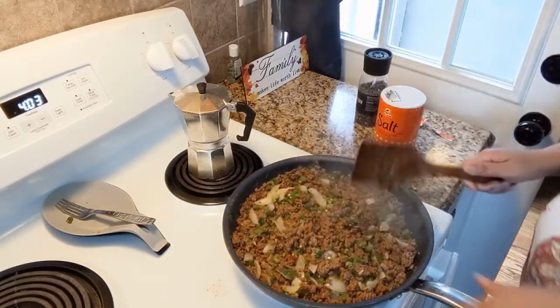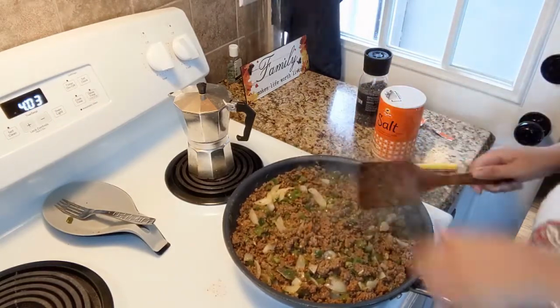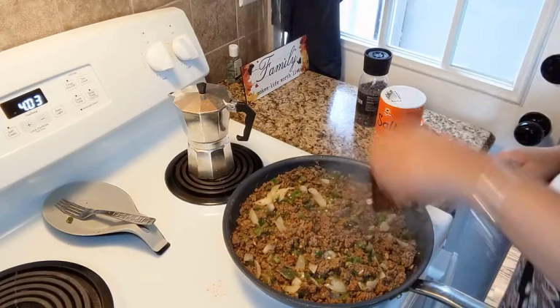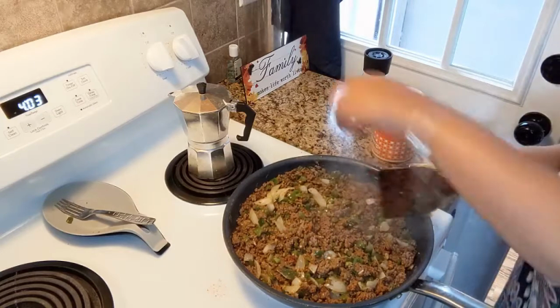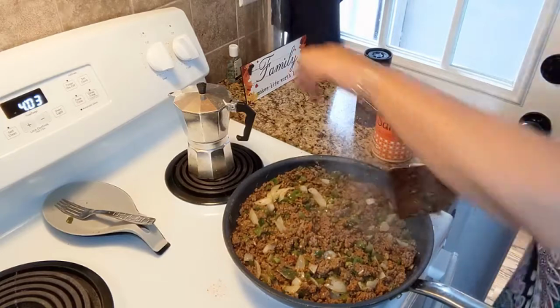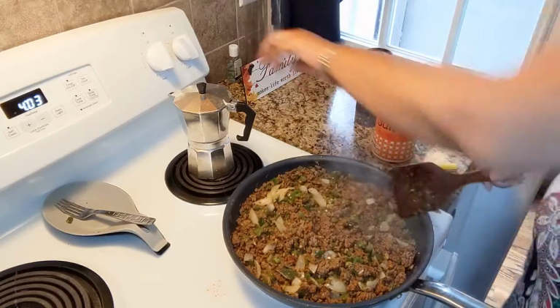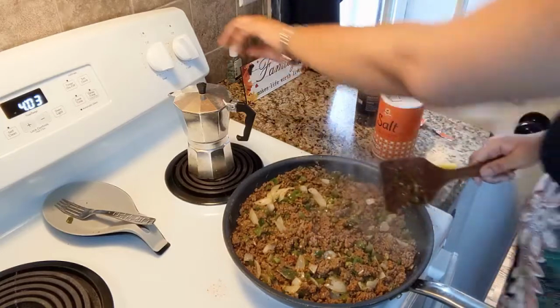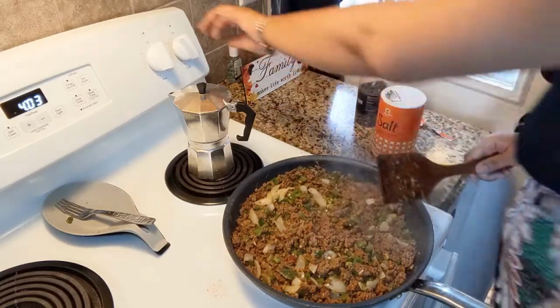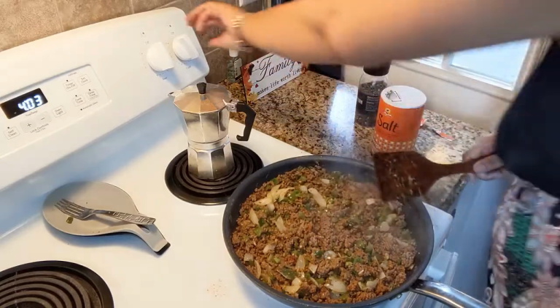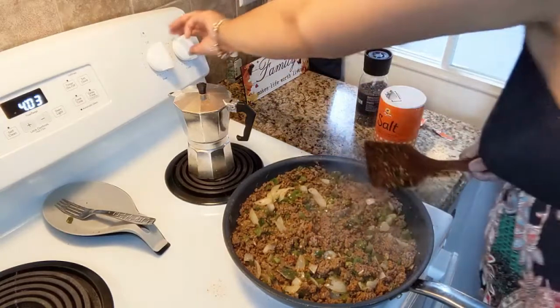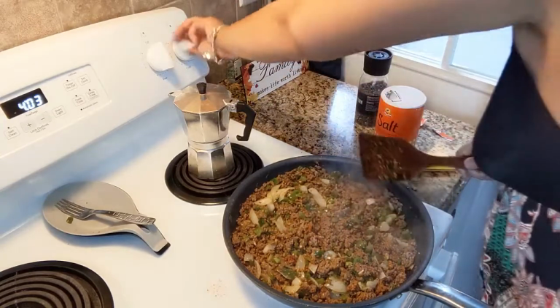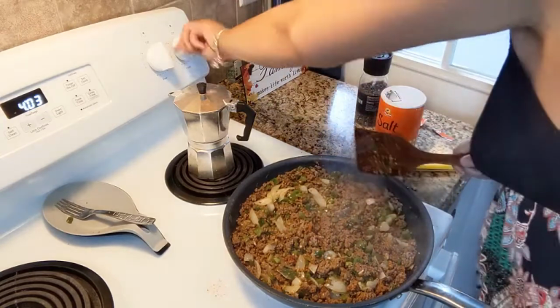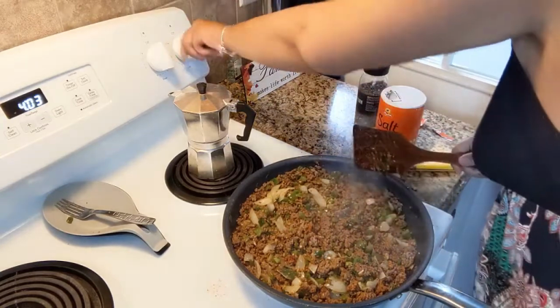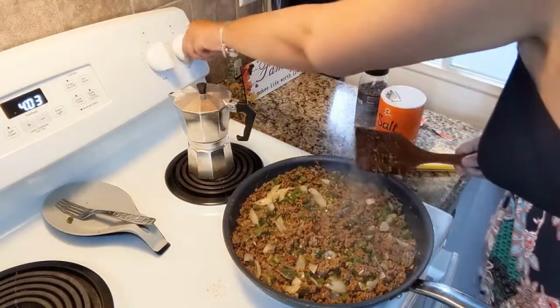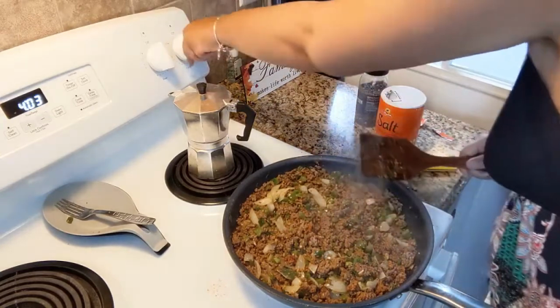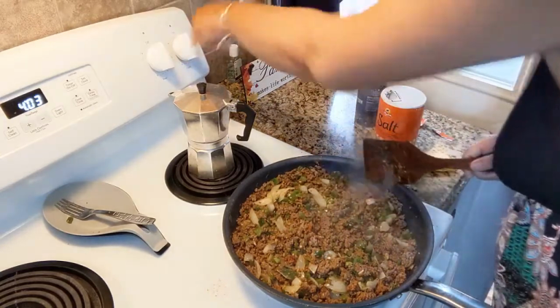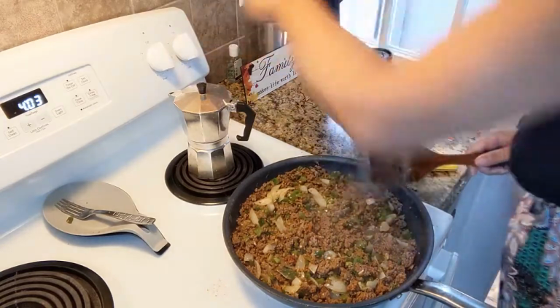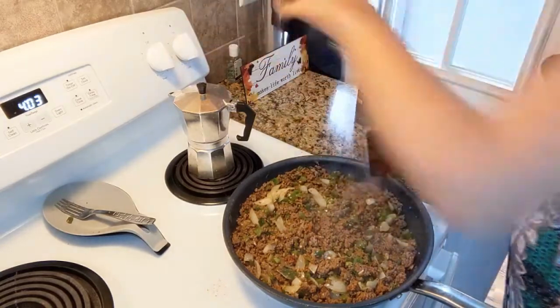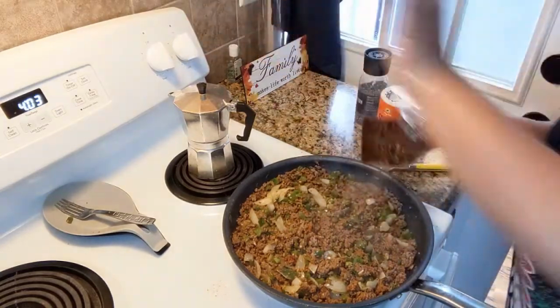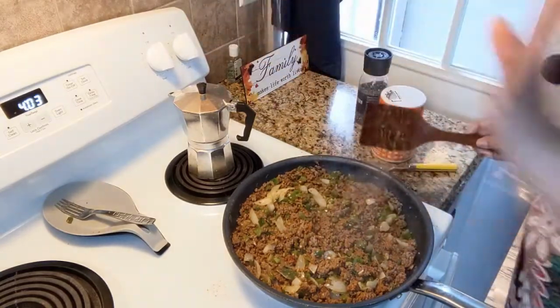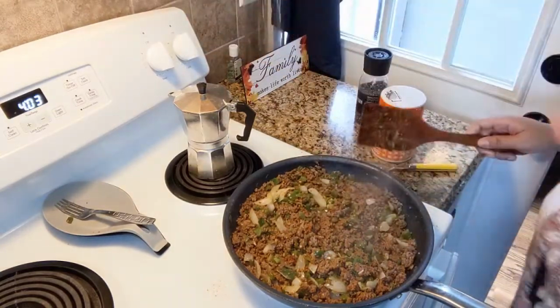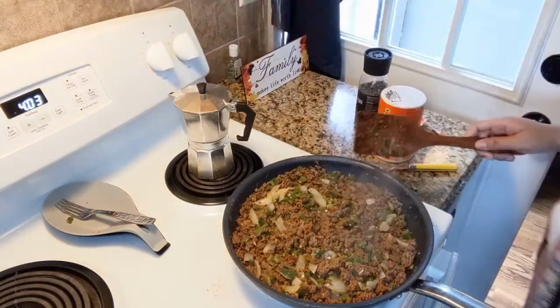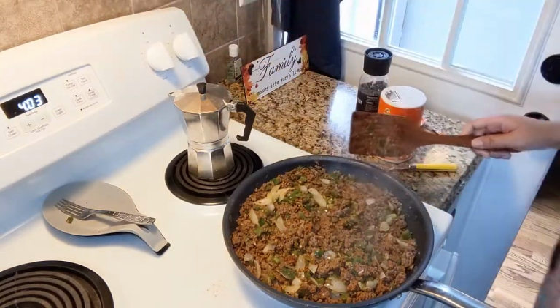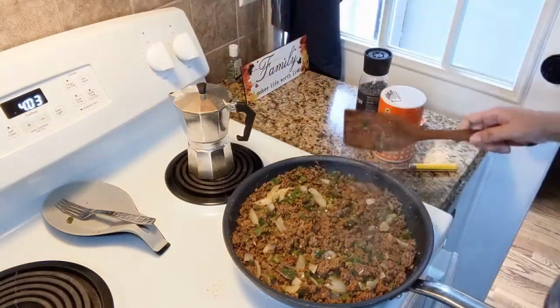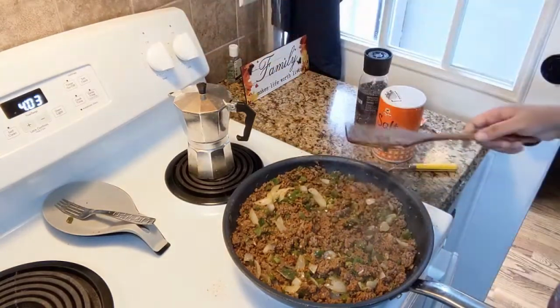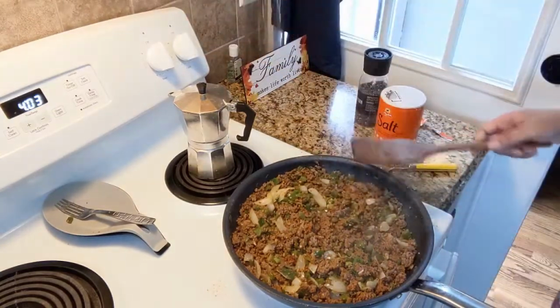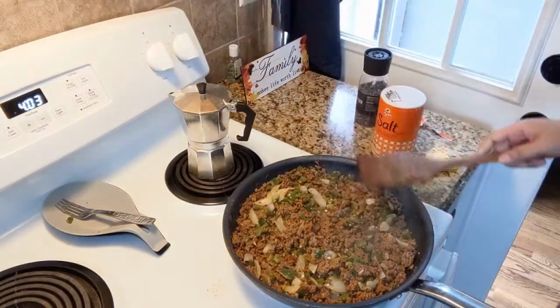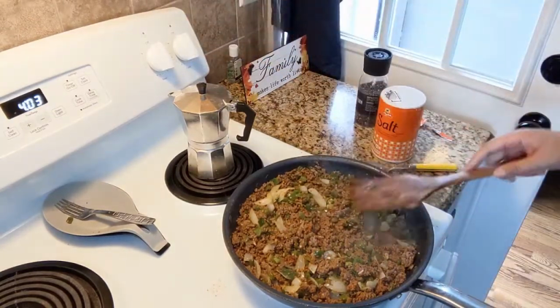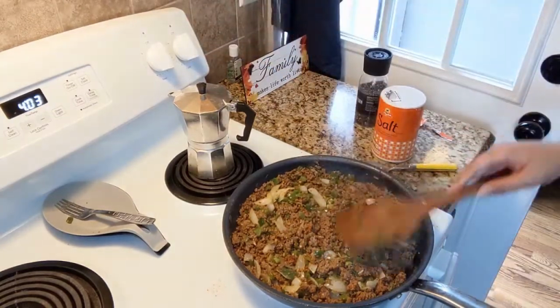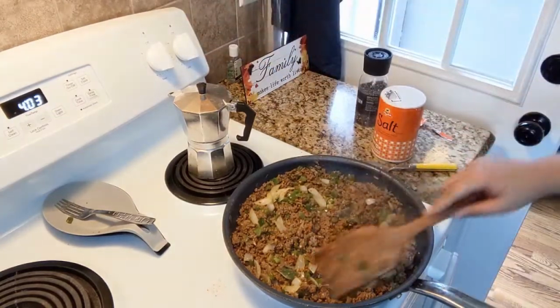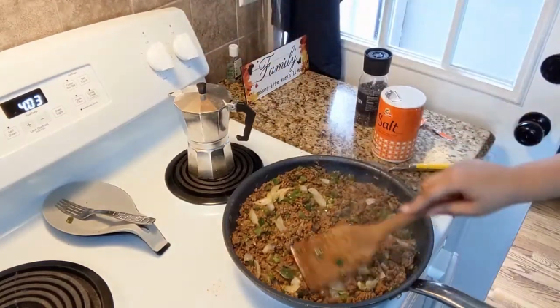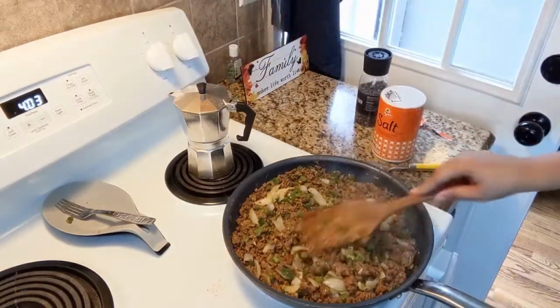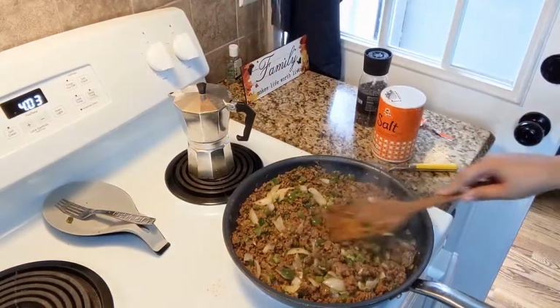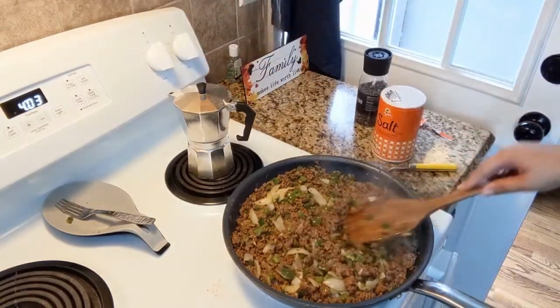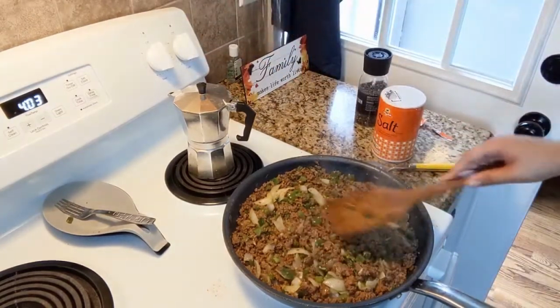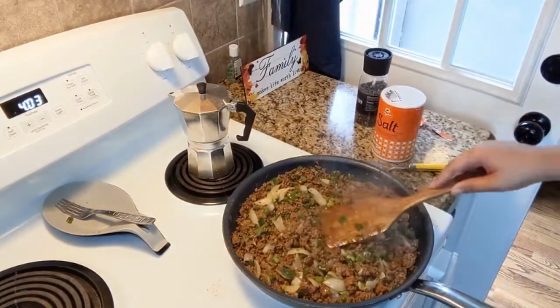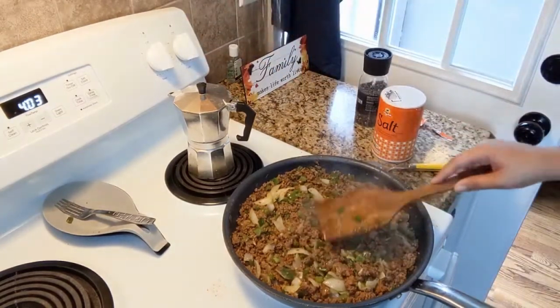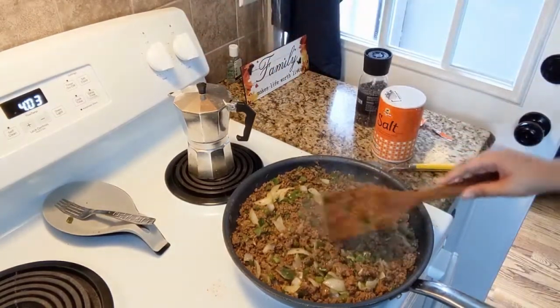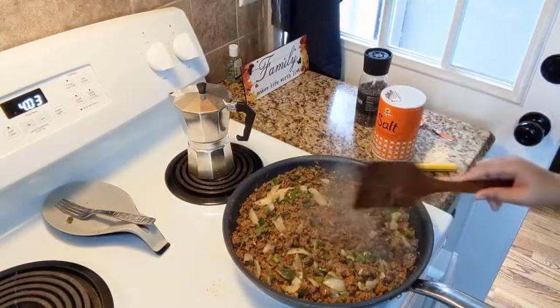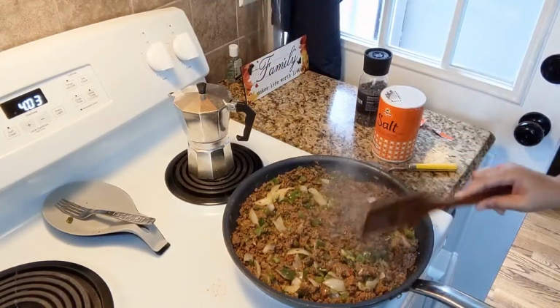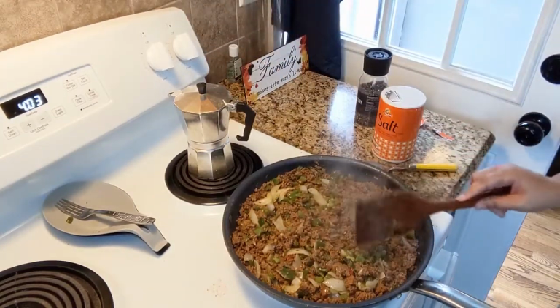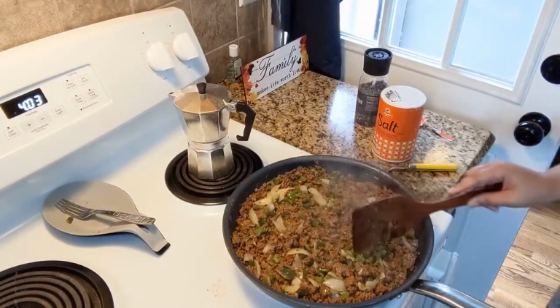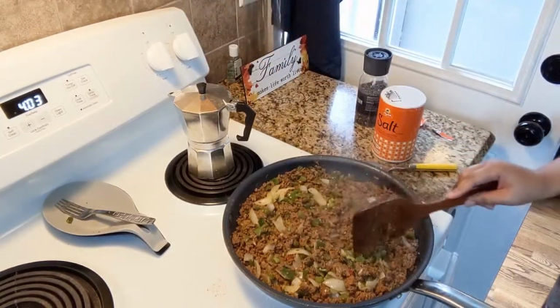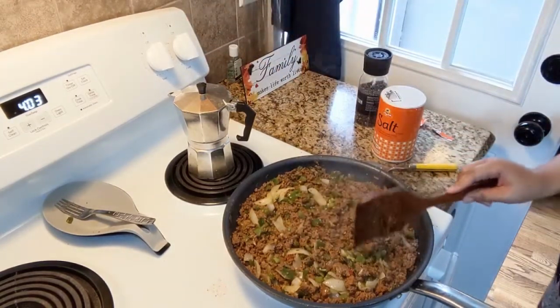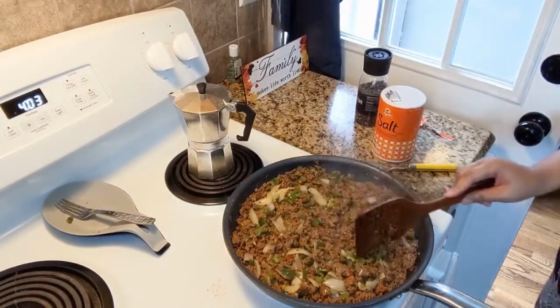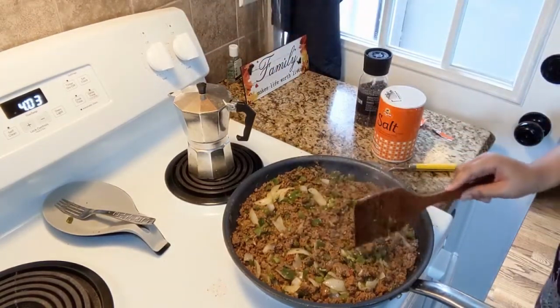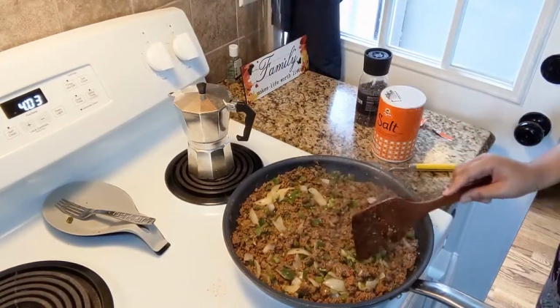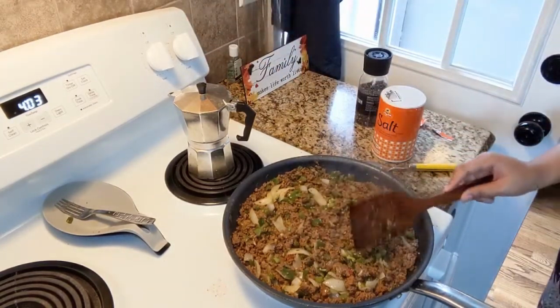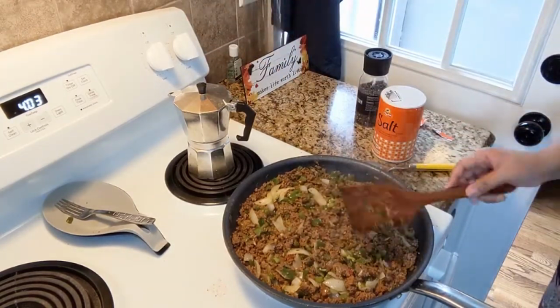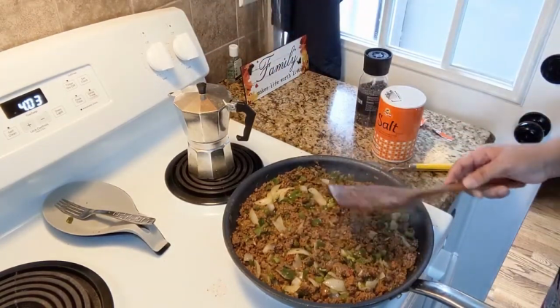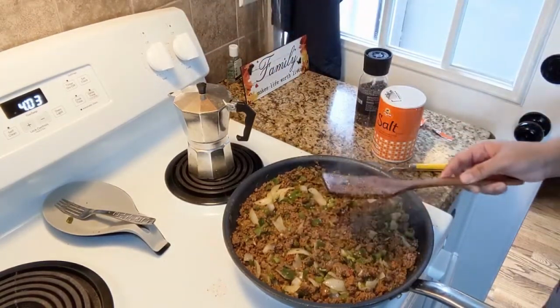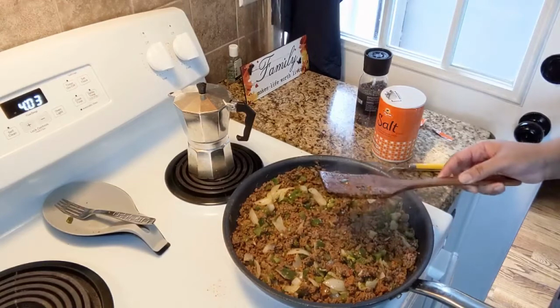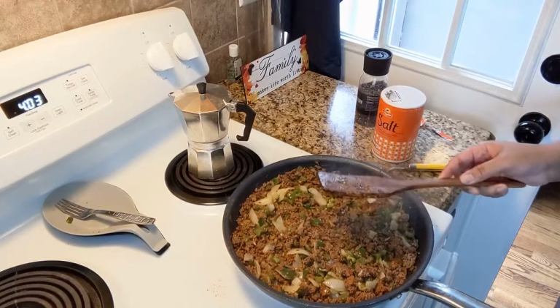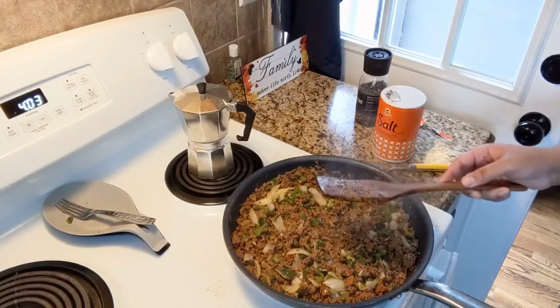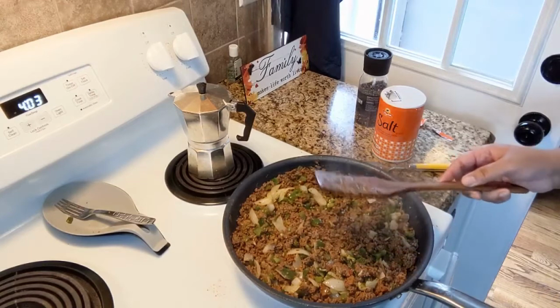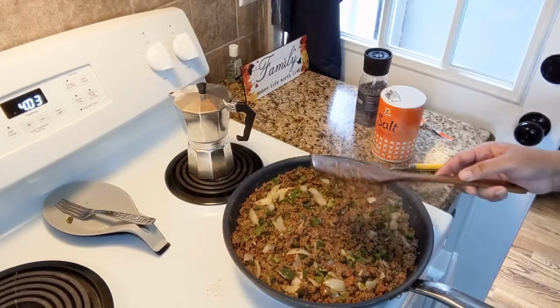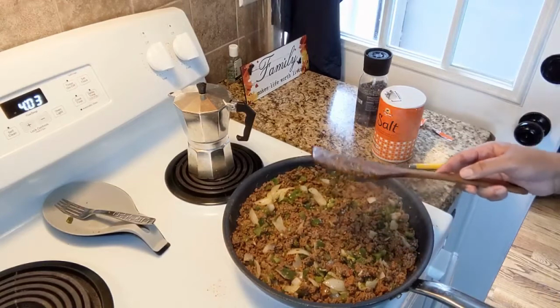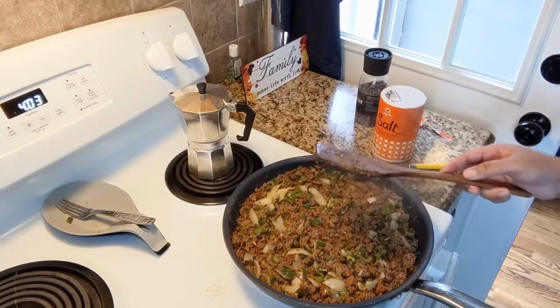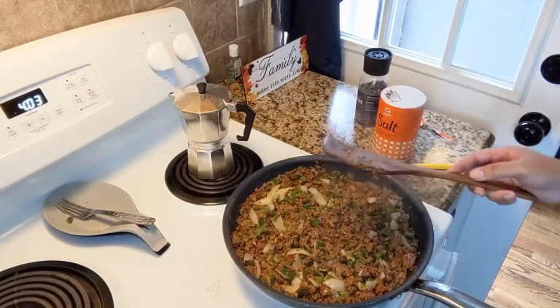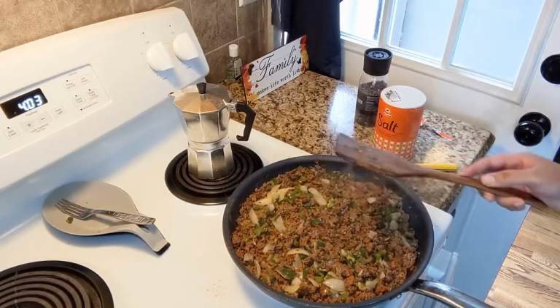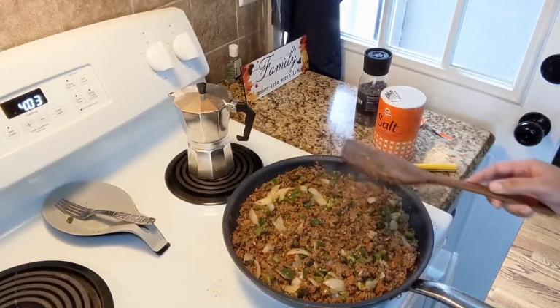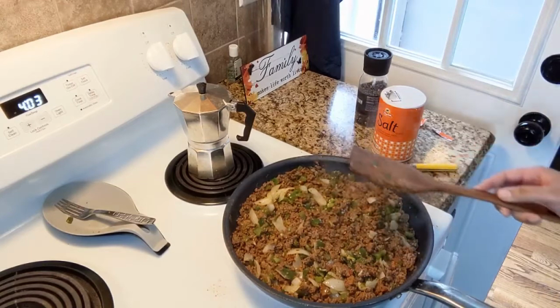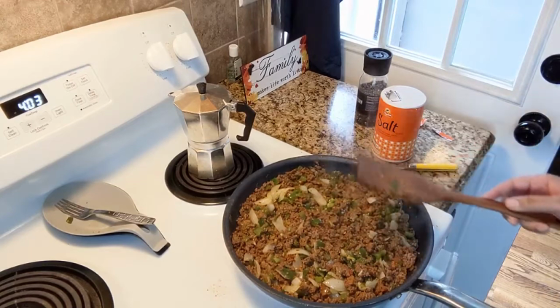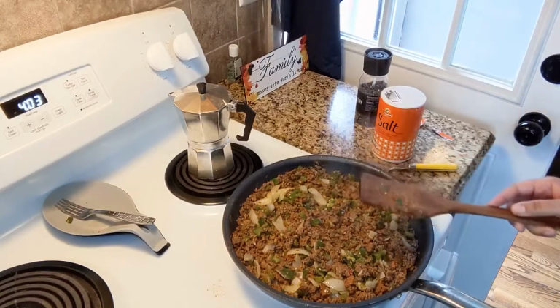All right, so I'm gonna turn off my heat, let that cool down, and then we're gonna do the empanadas.